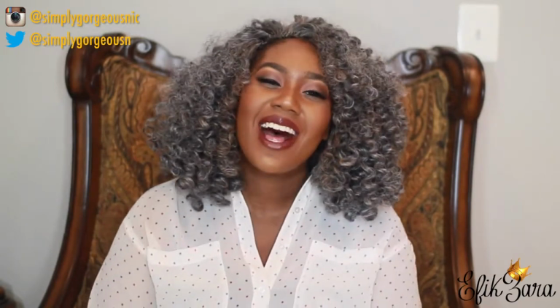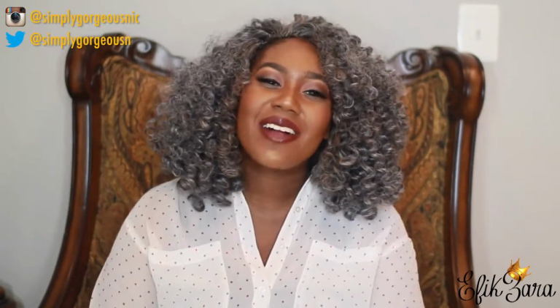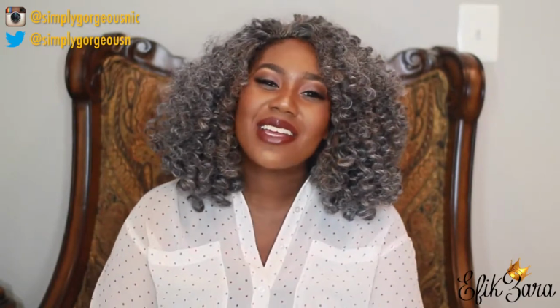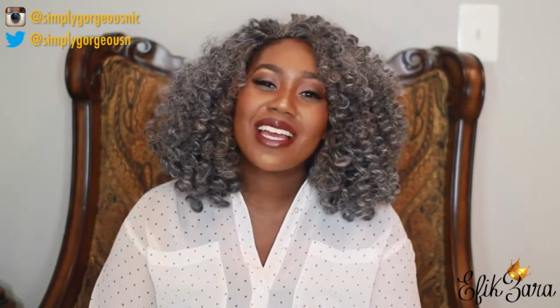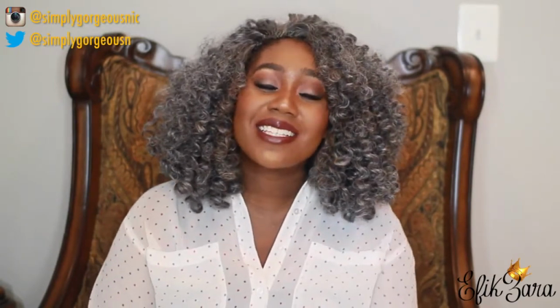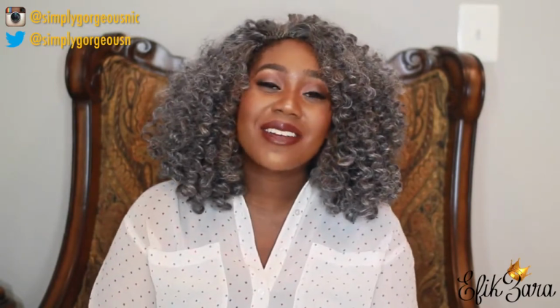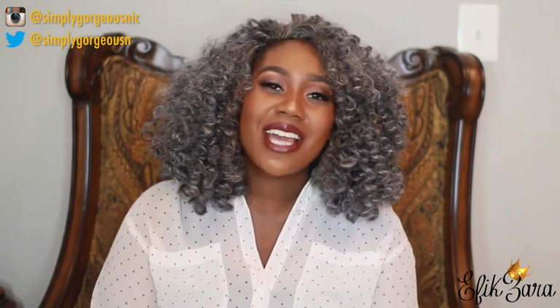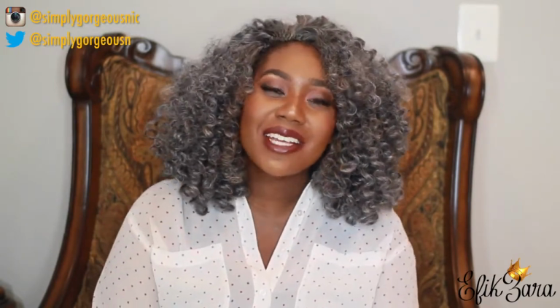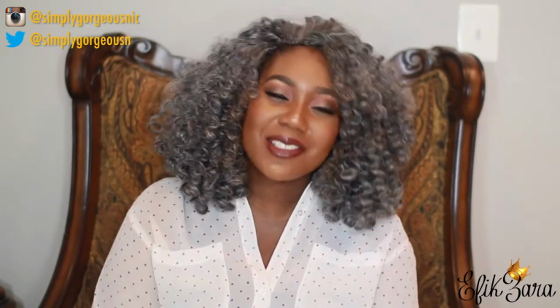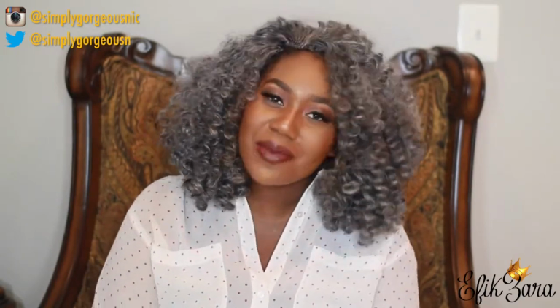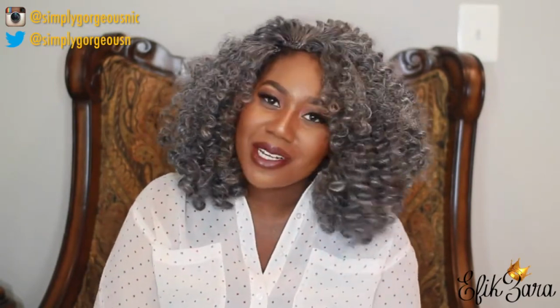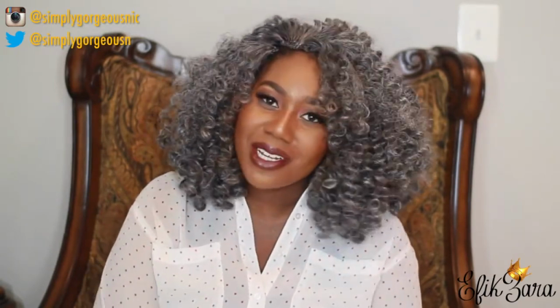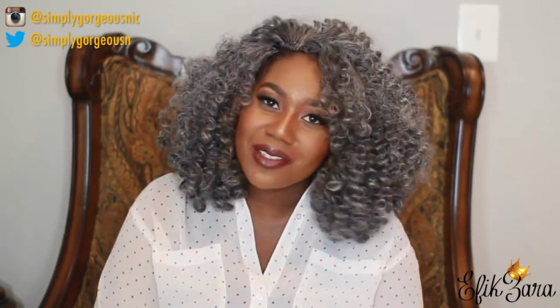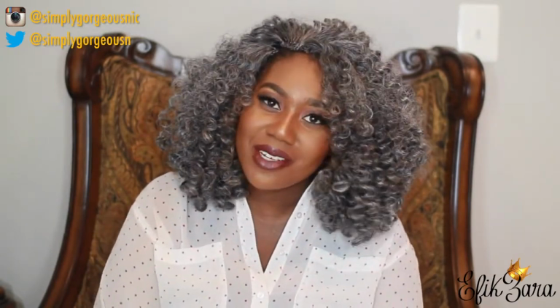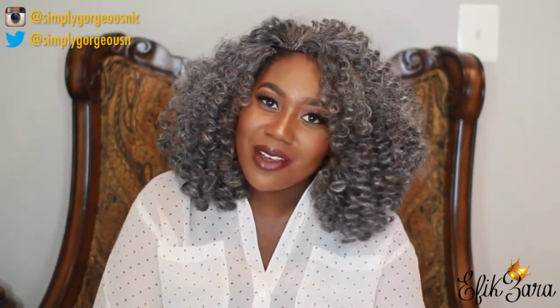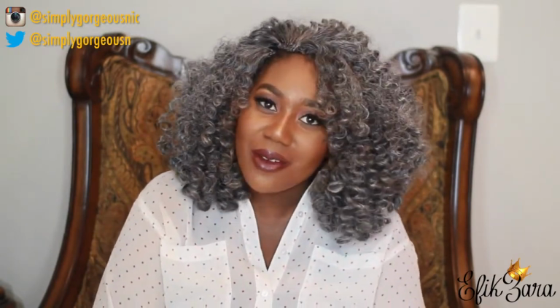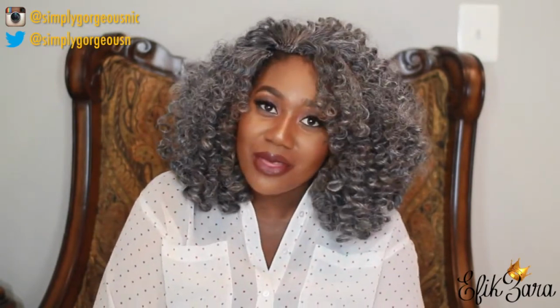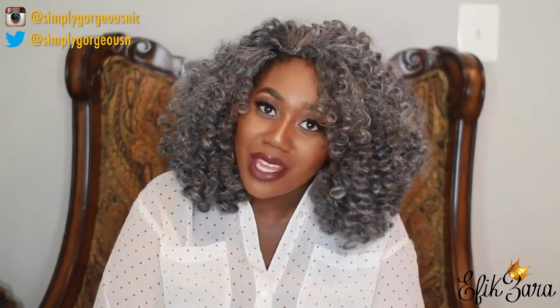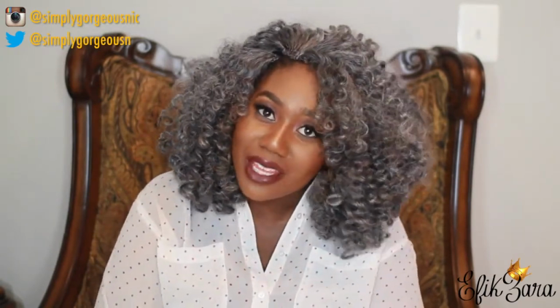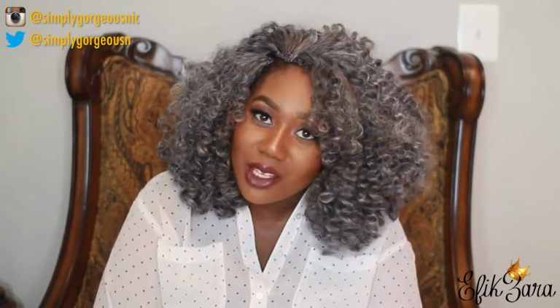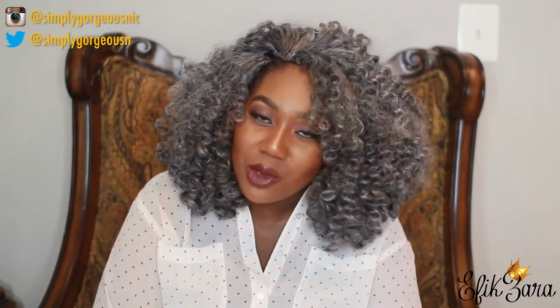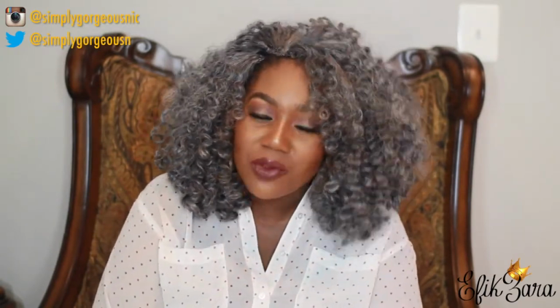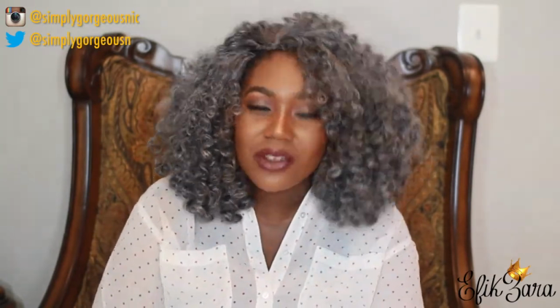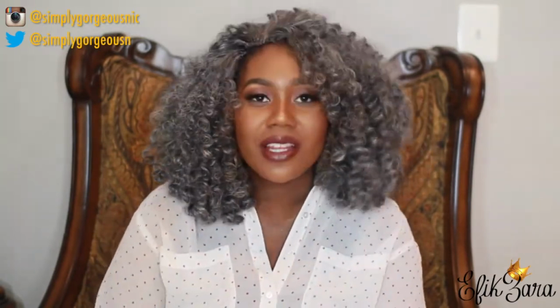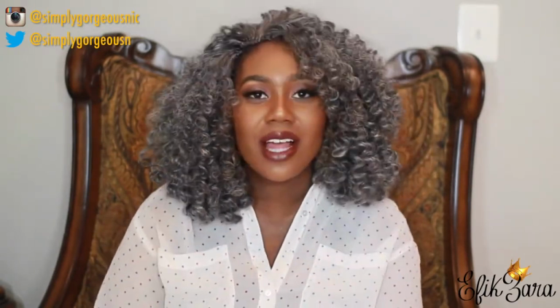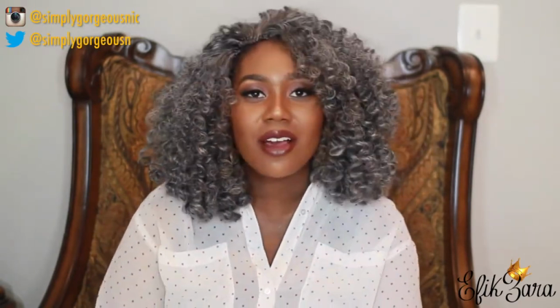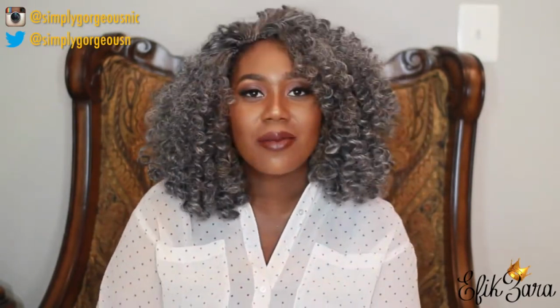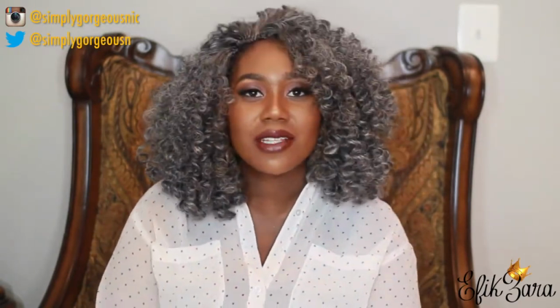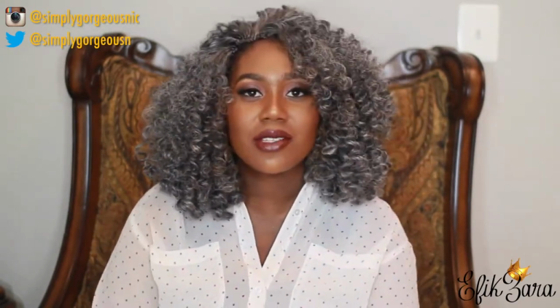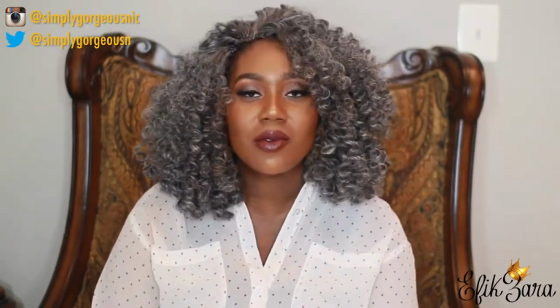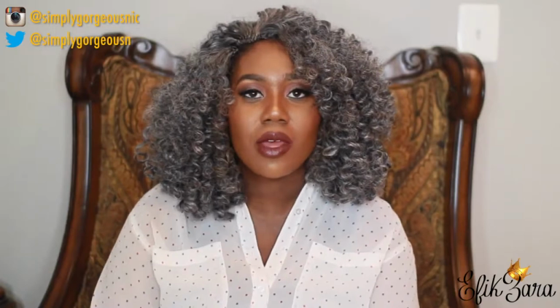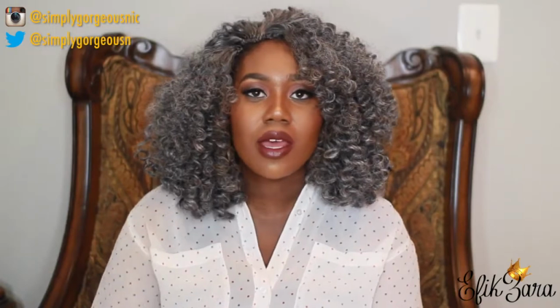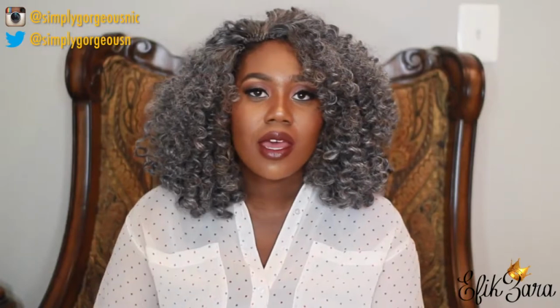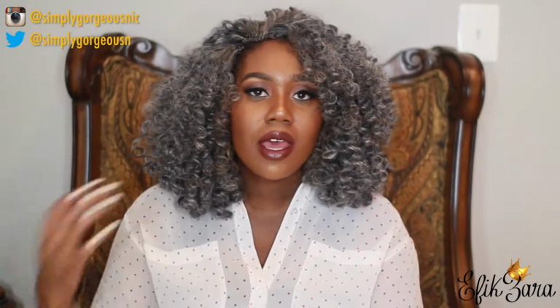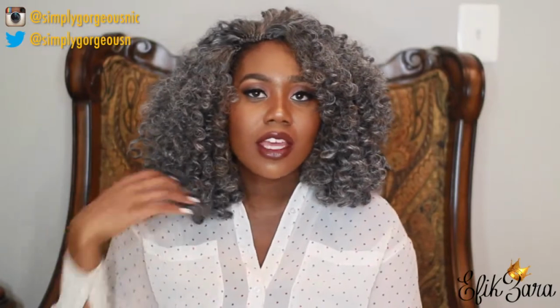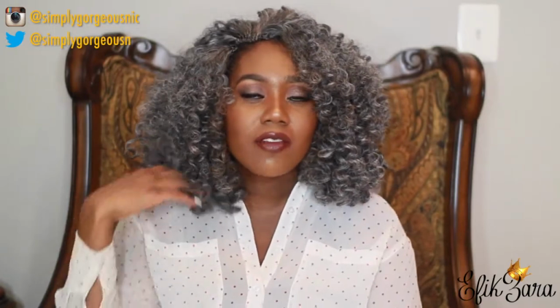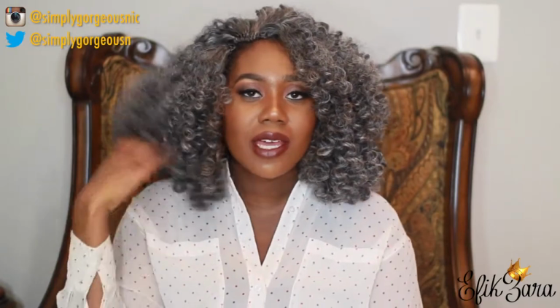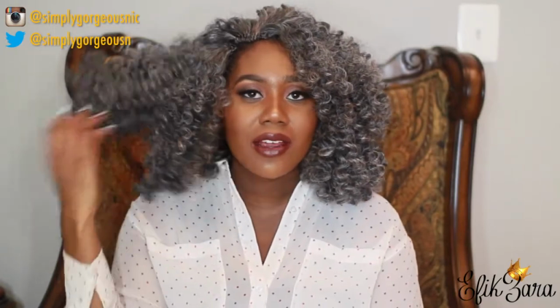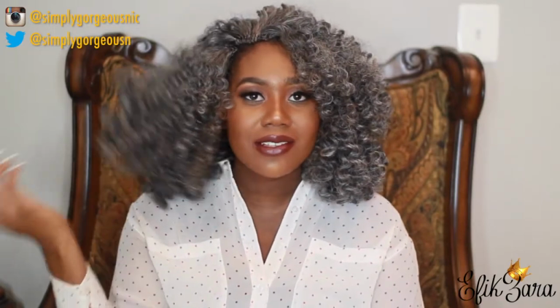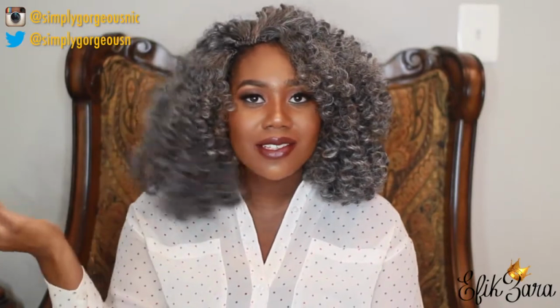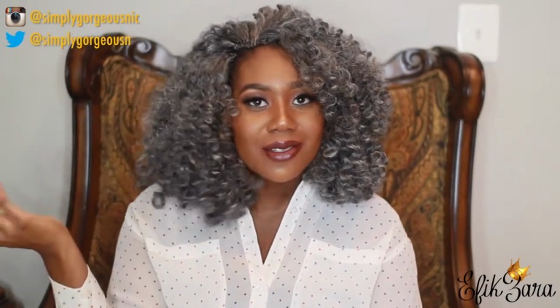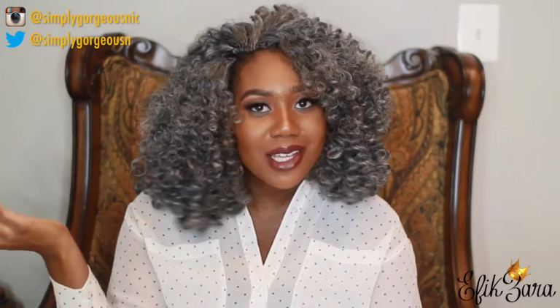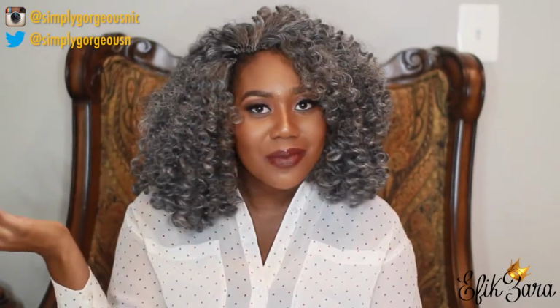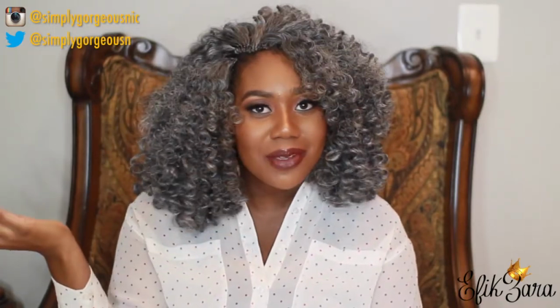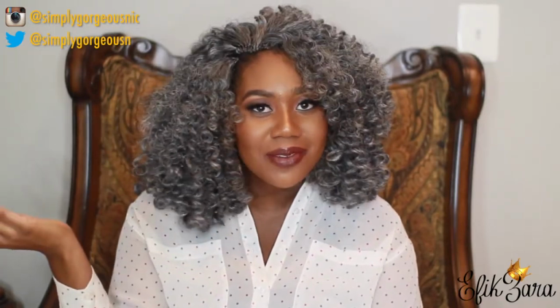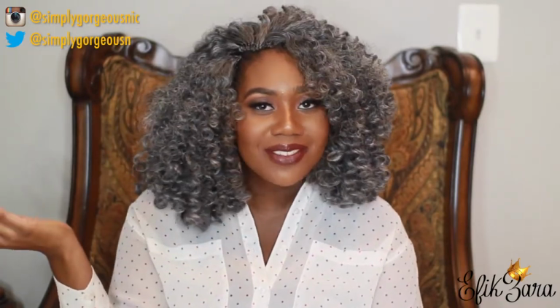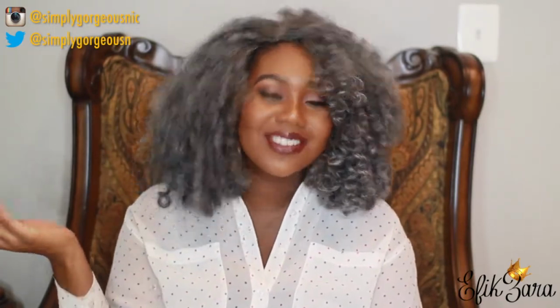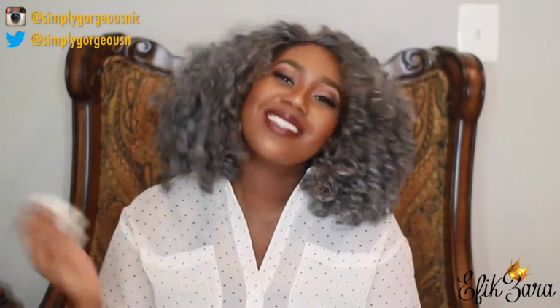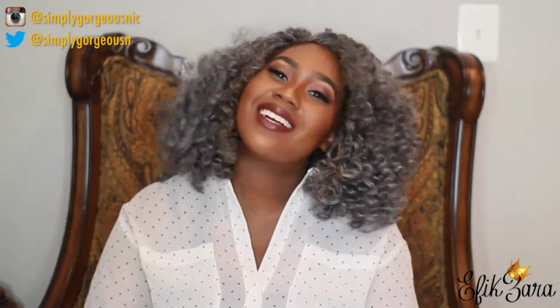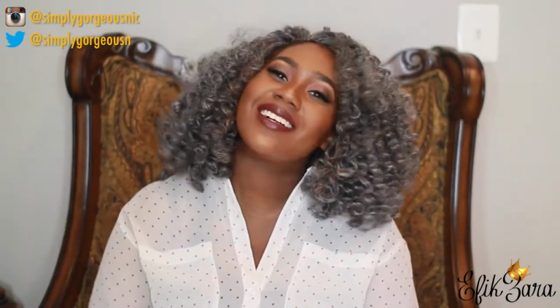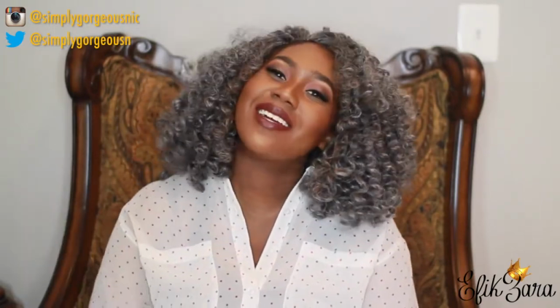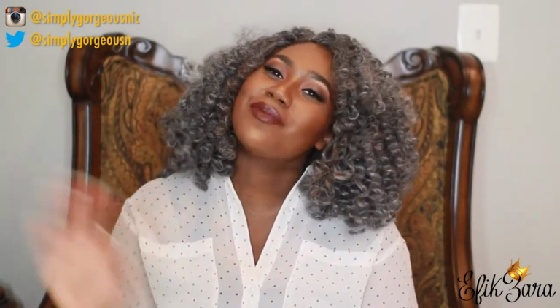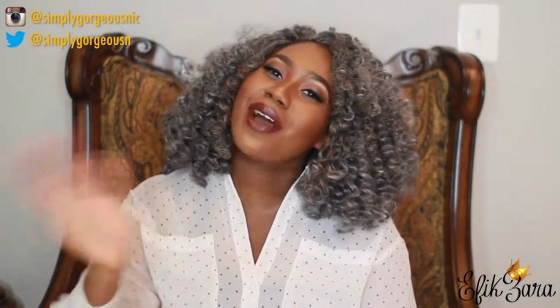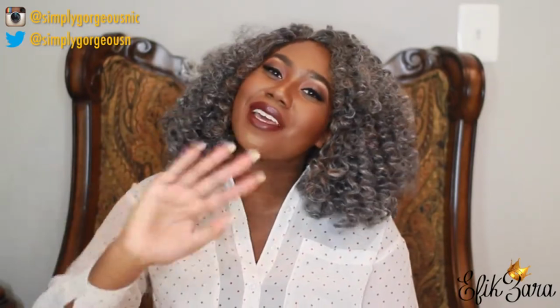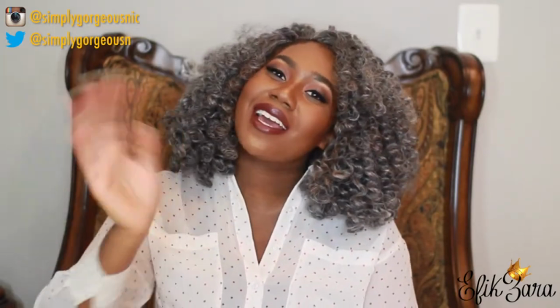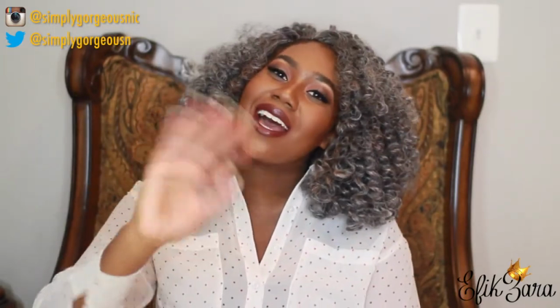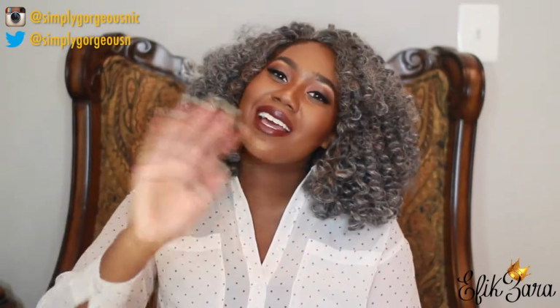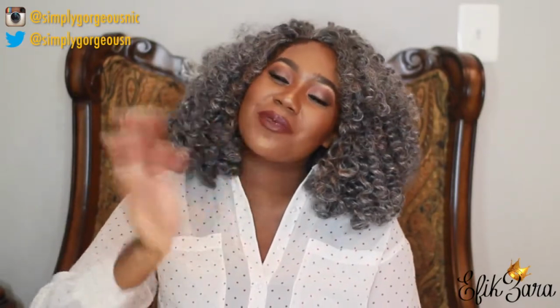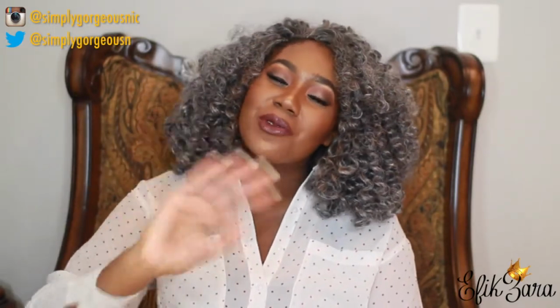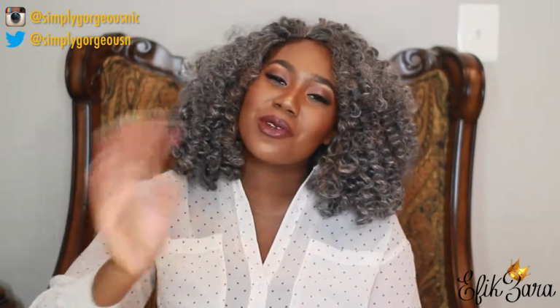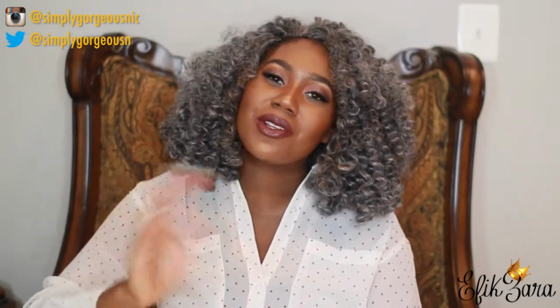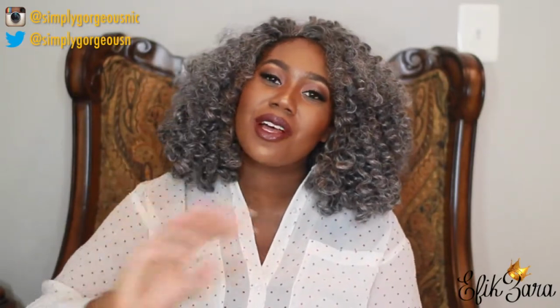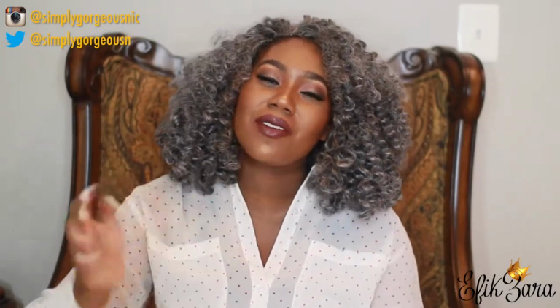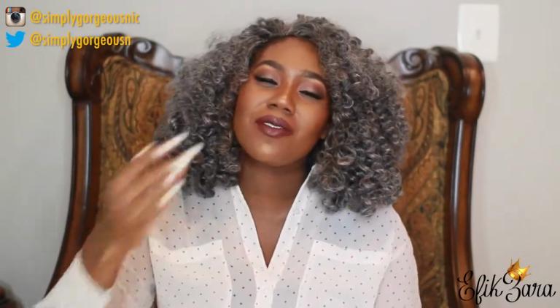Alright guys, I'll catch you in my next video. Thank you for allowing me to give my hair its little debut. Bye you guys — mutual love.